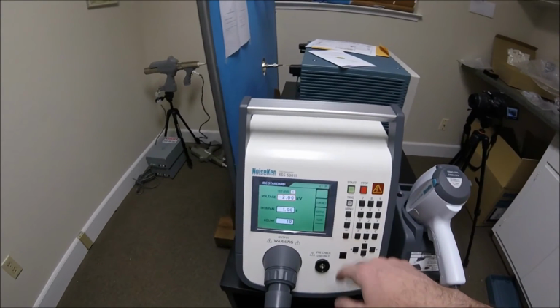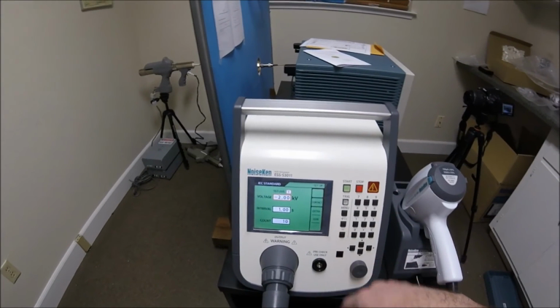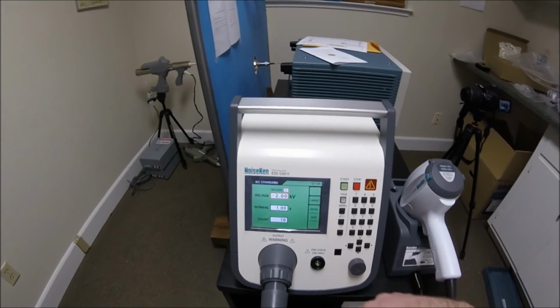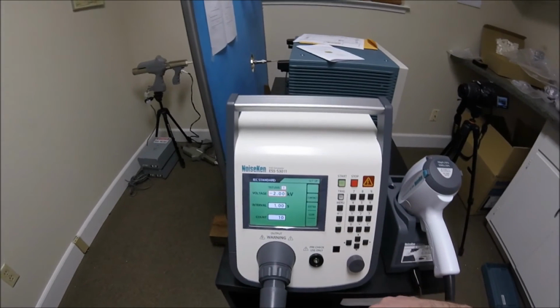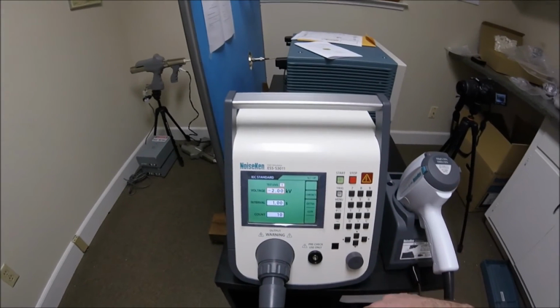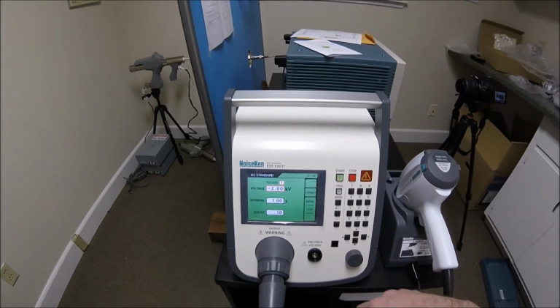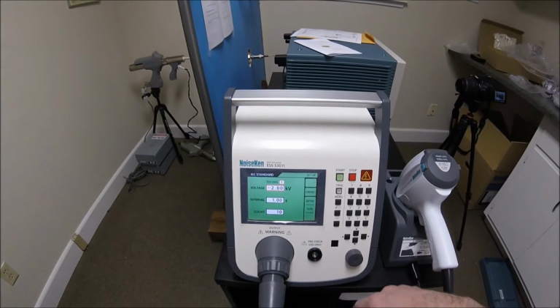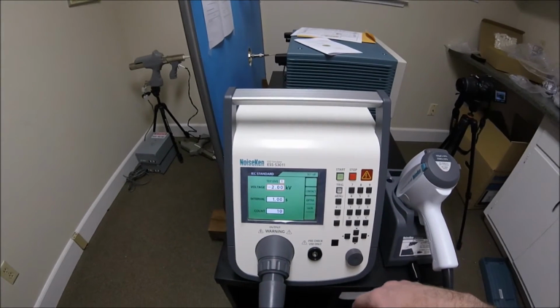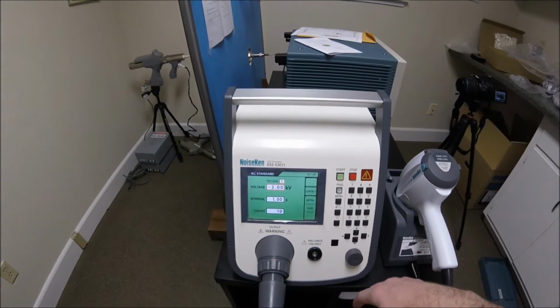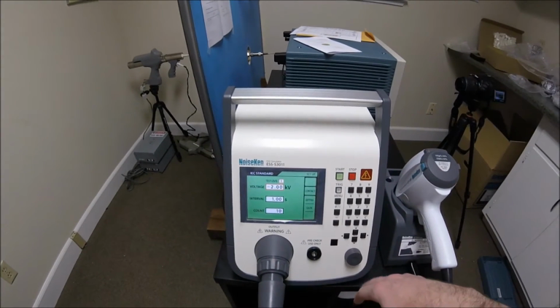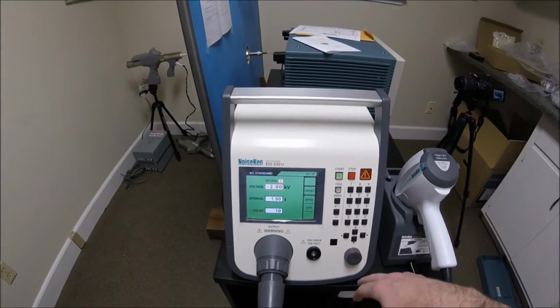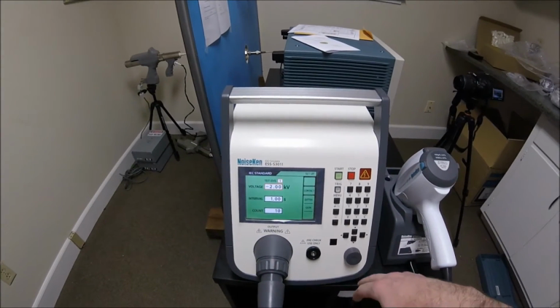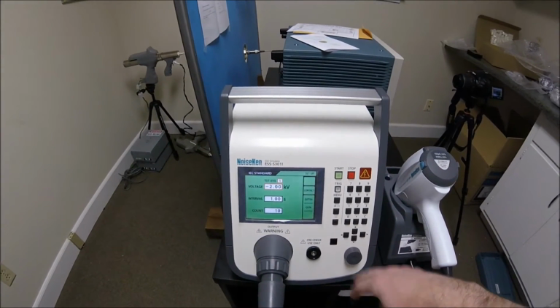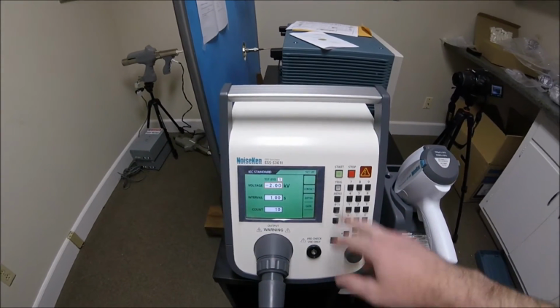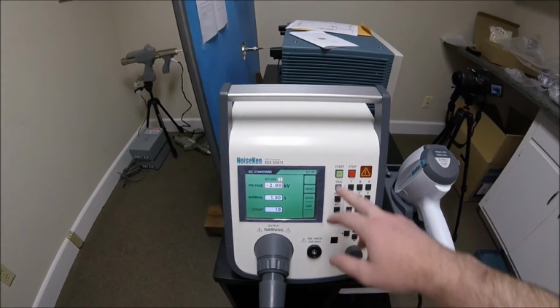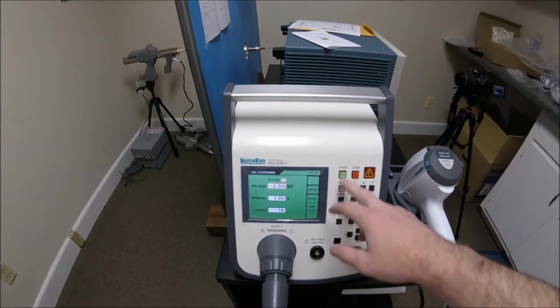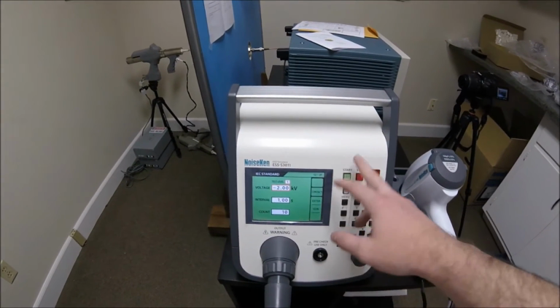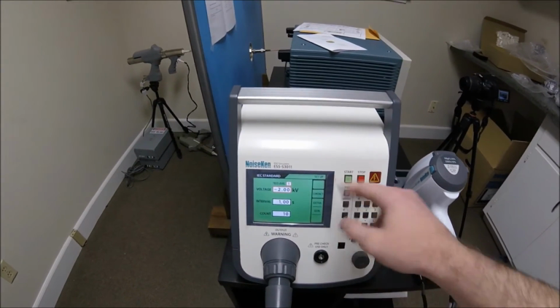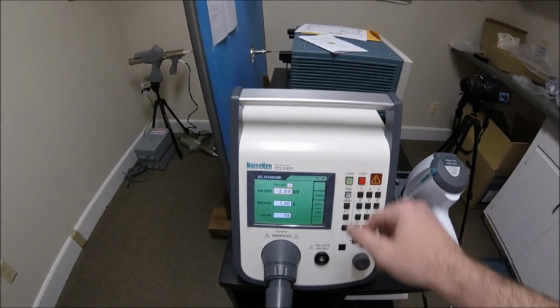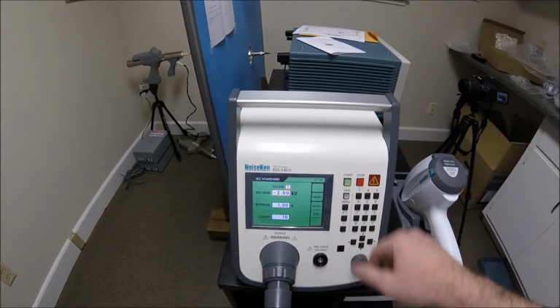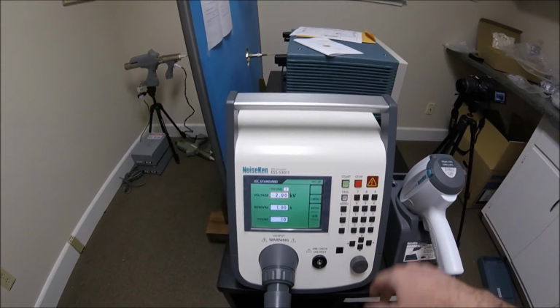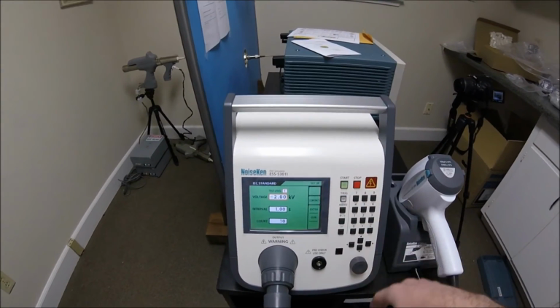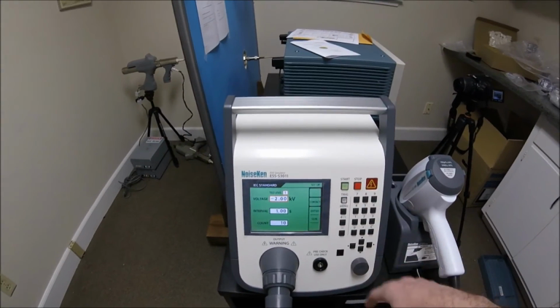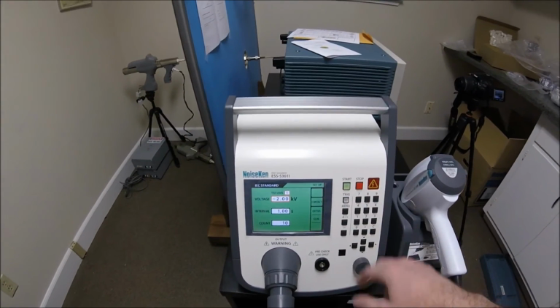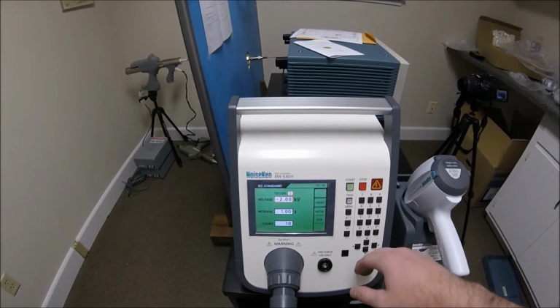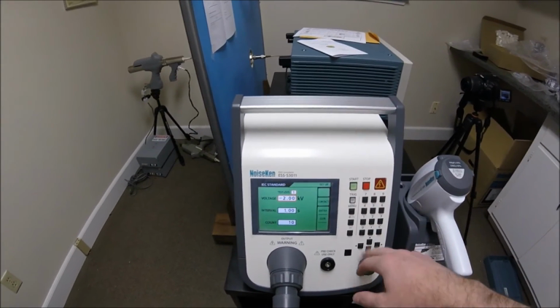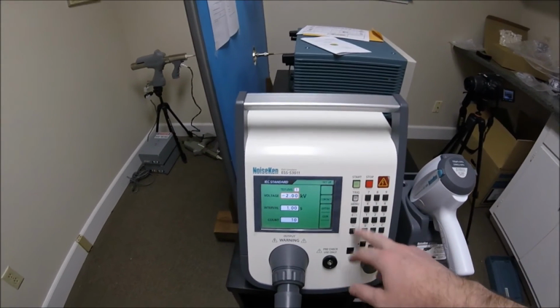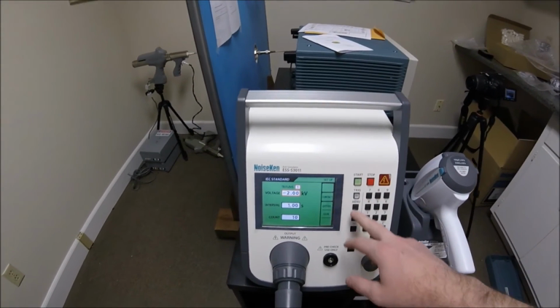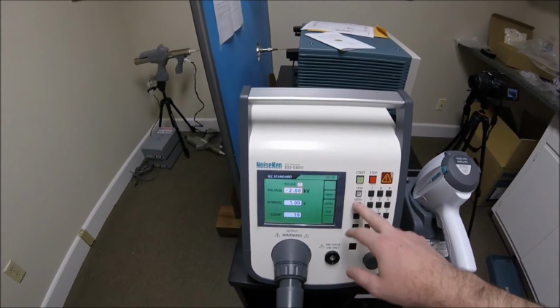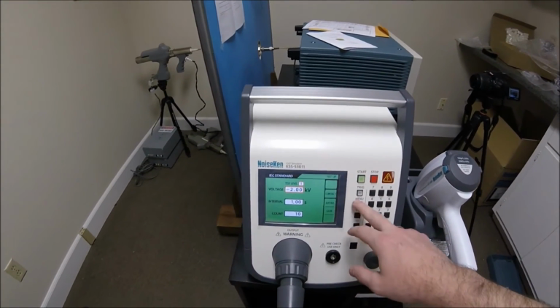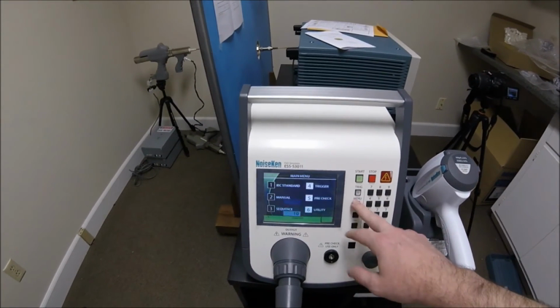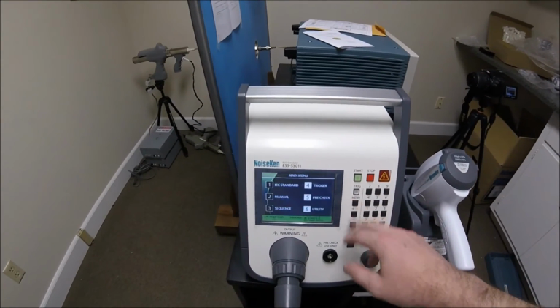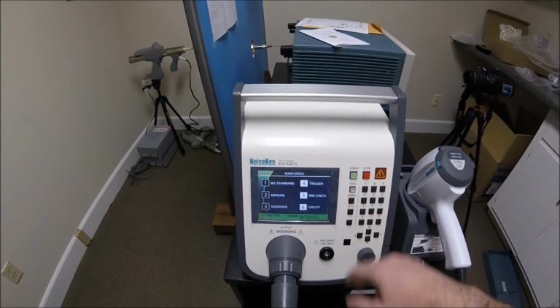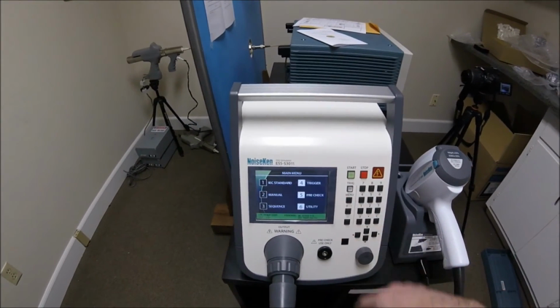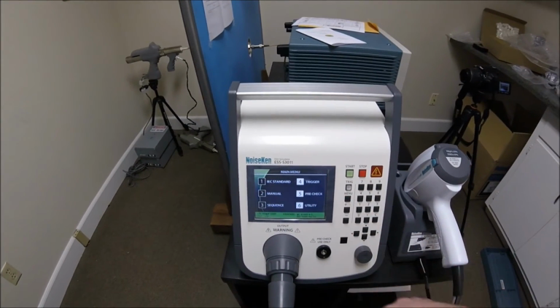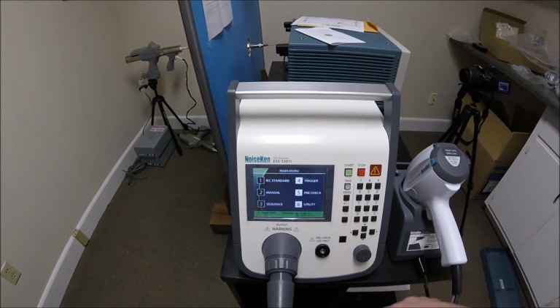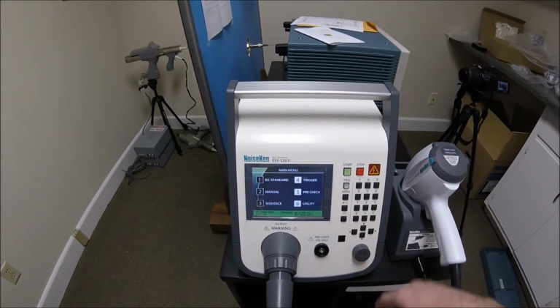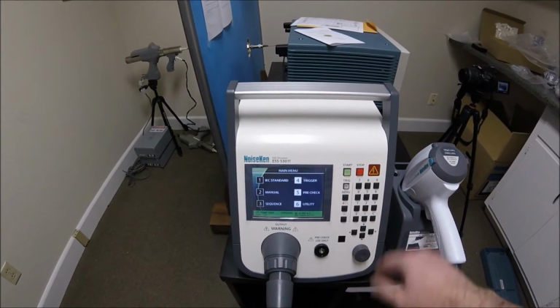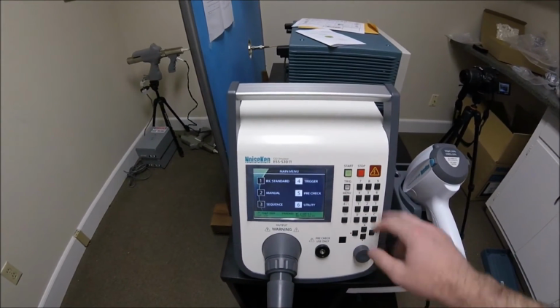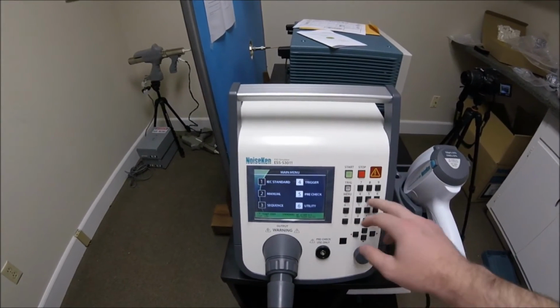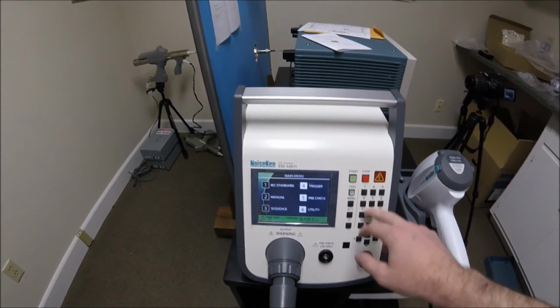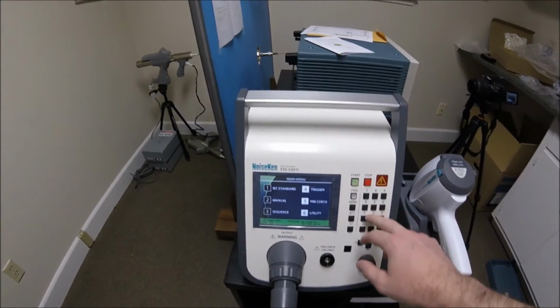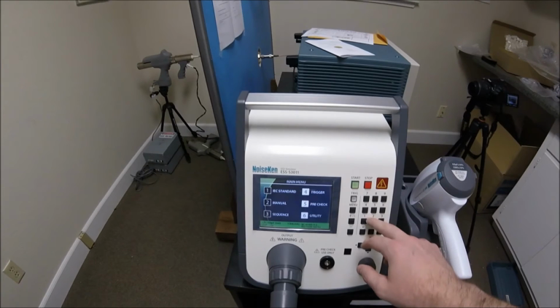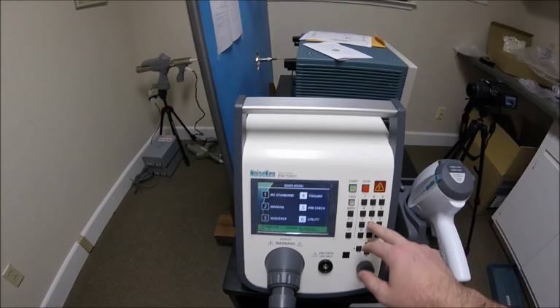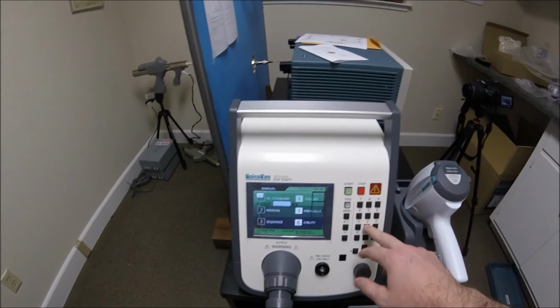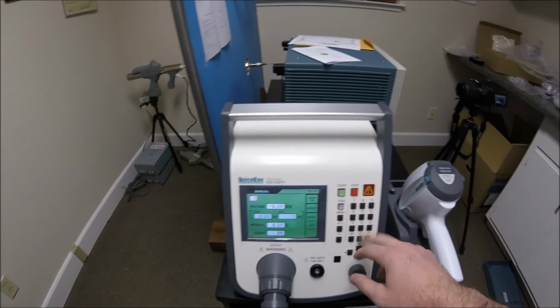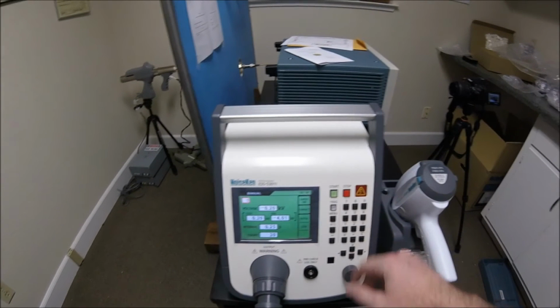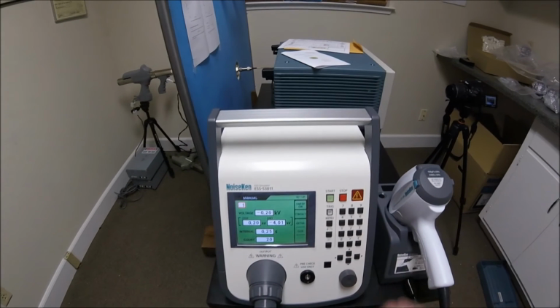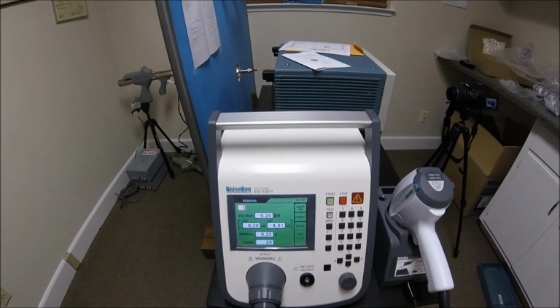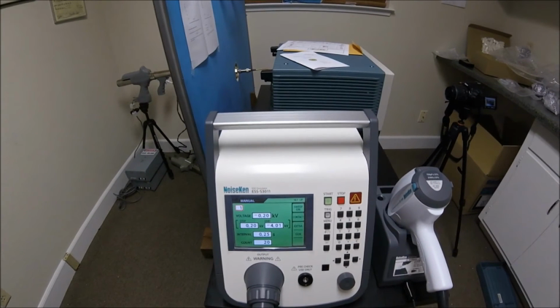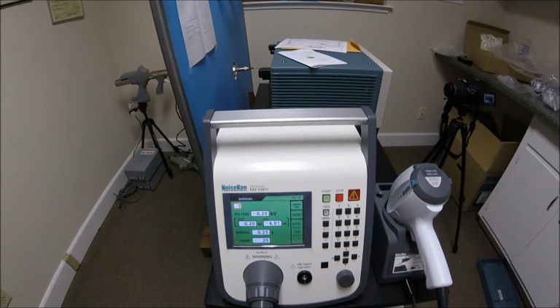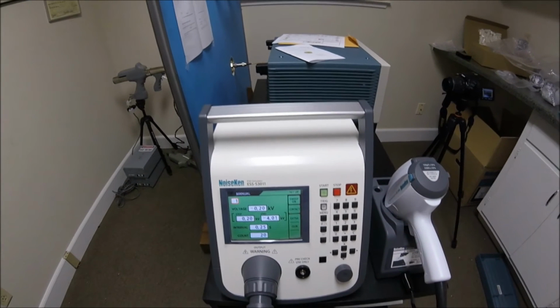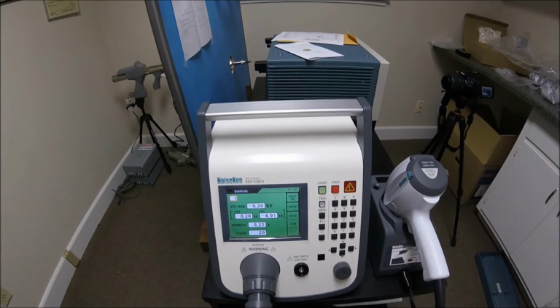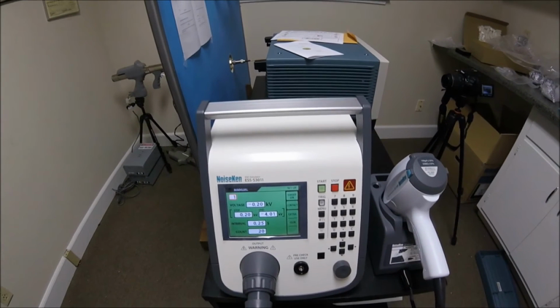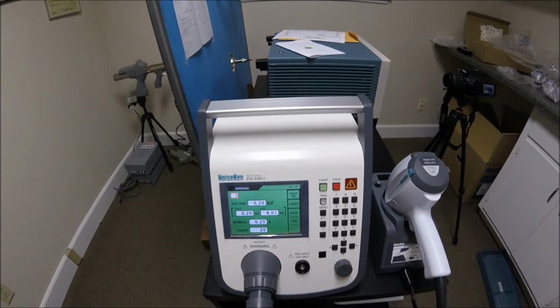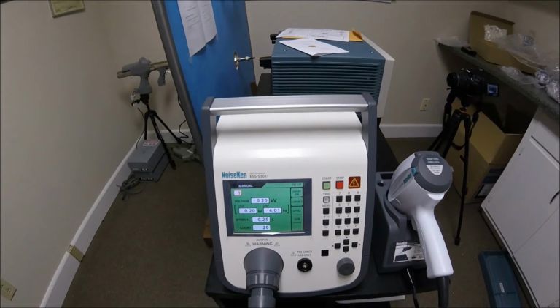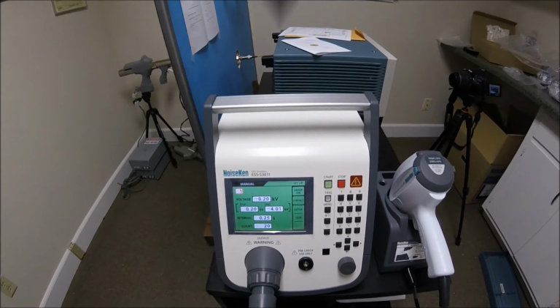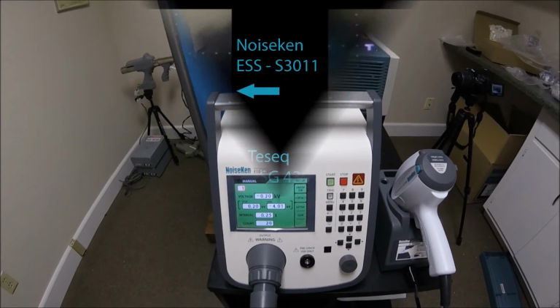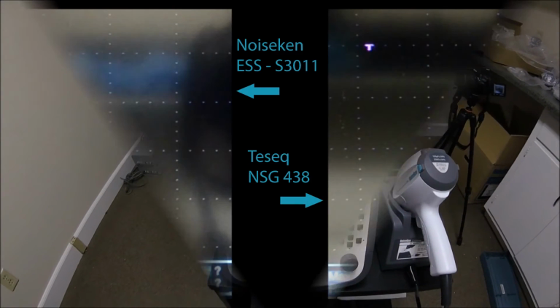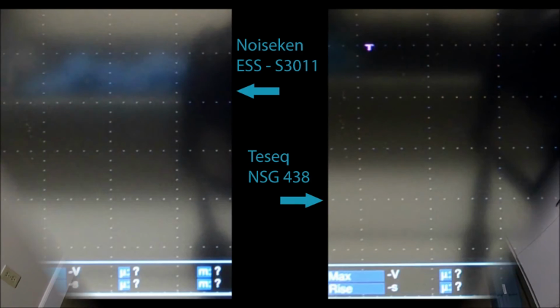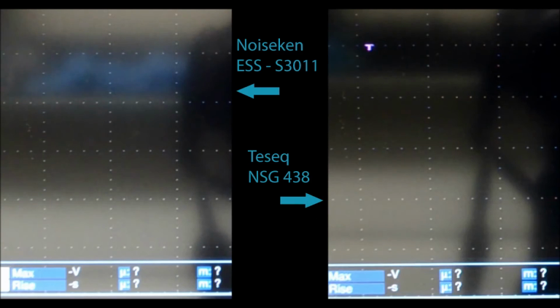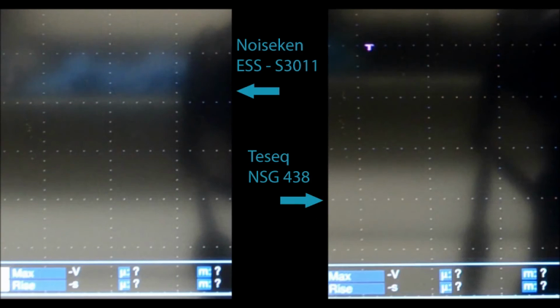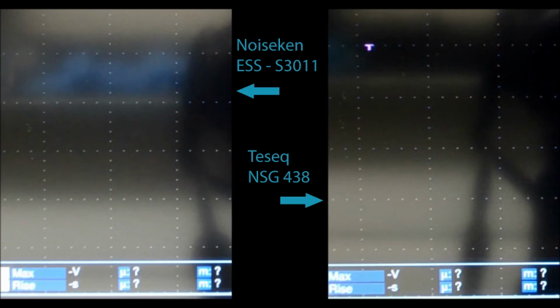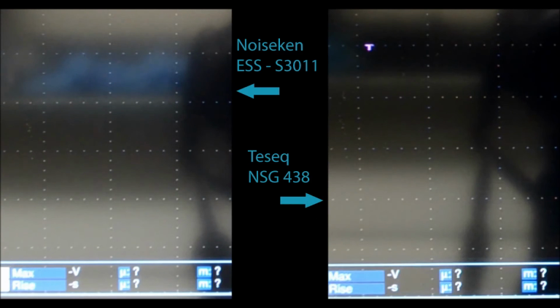We will cover advanced programming and functions of the ESSS 3011, but first a side by side comparison with the TESSEC NSG-438.